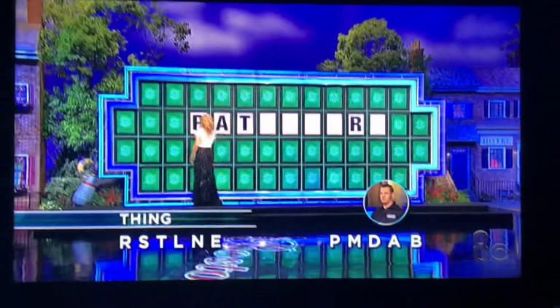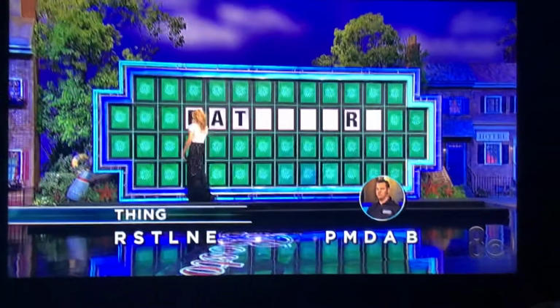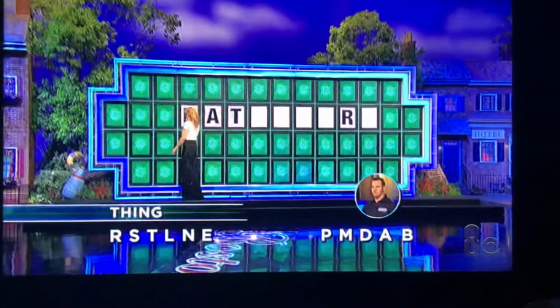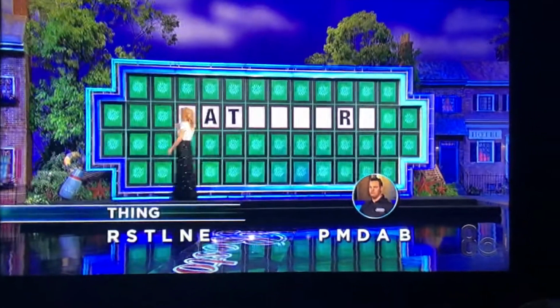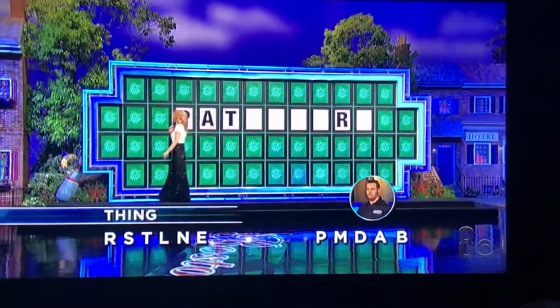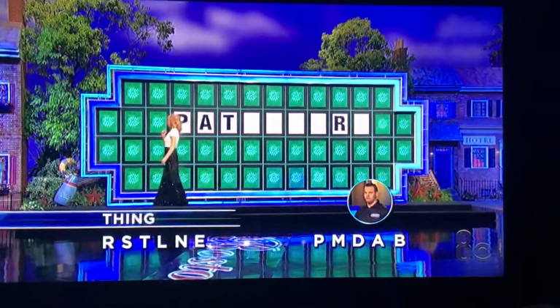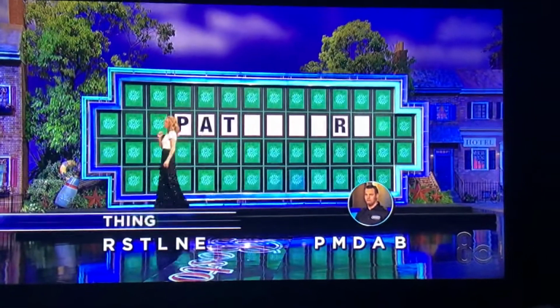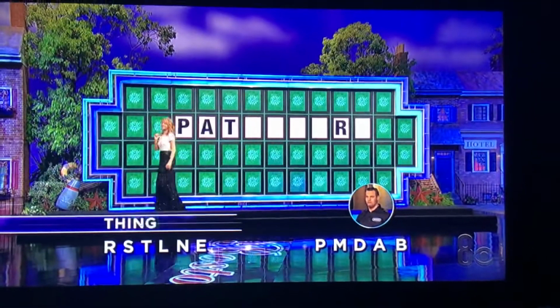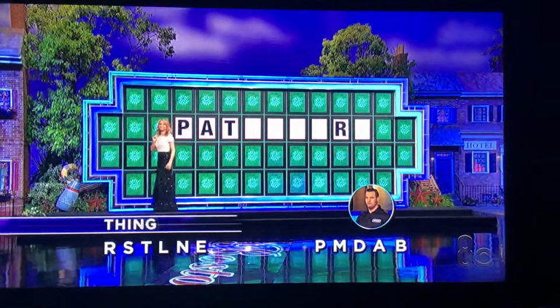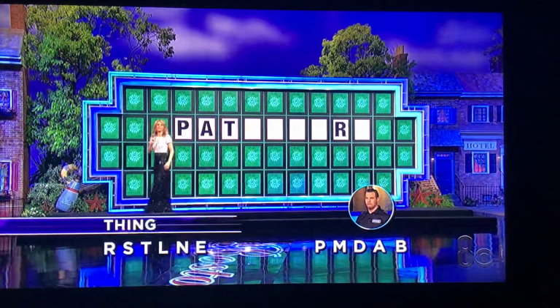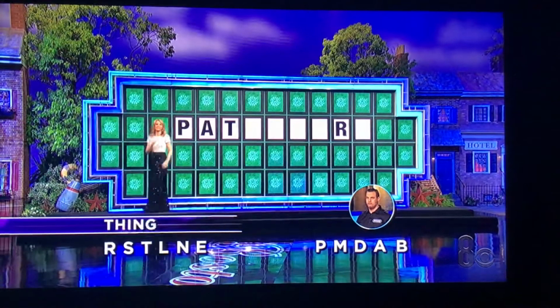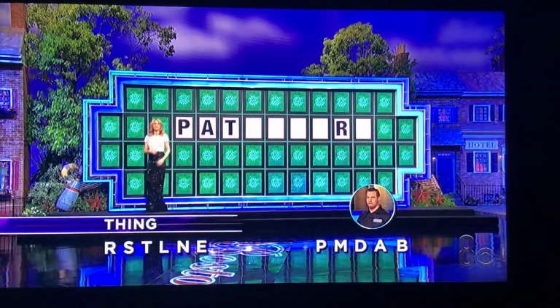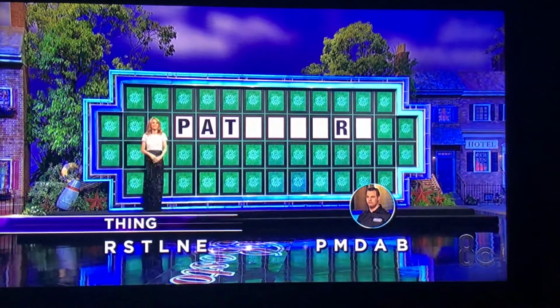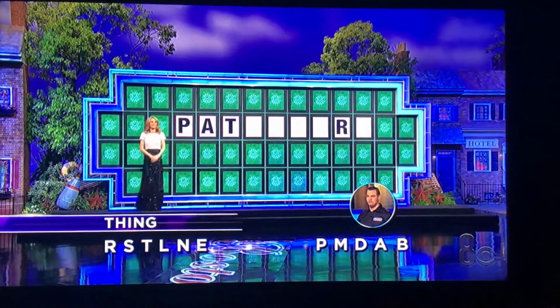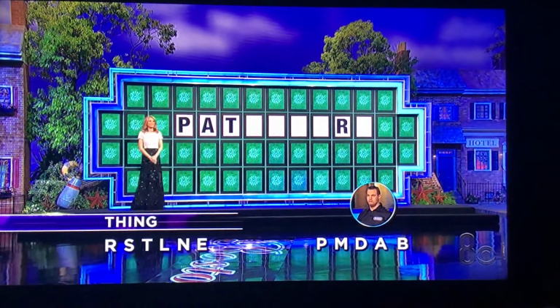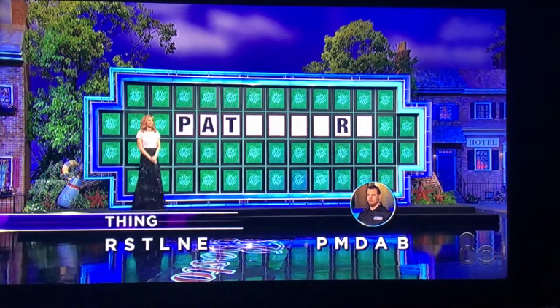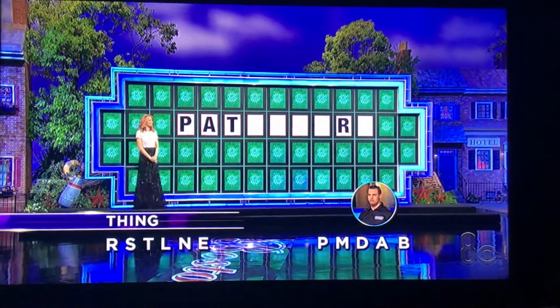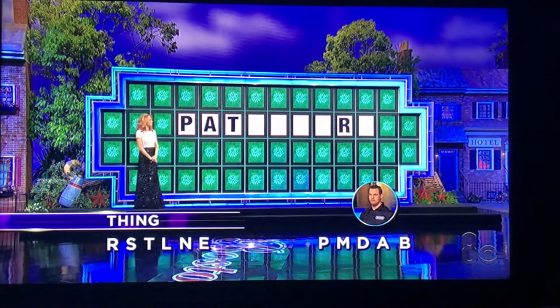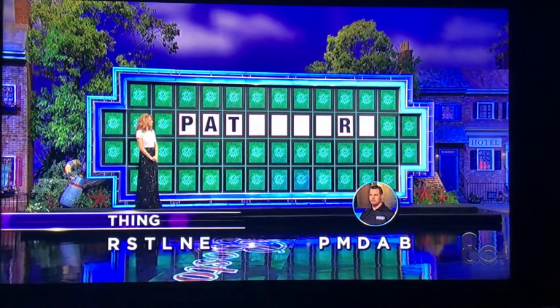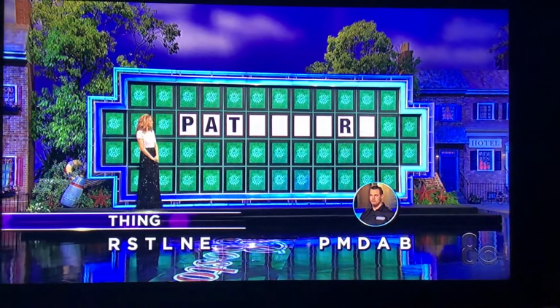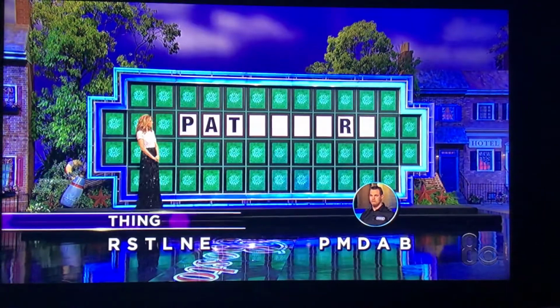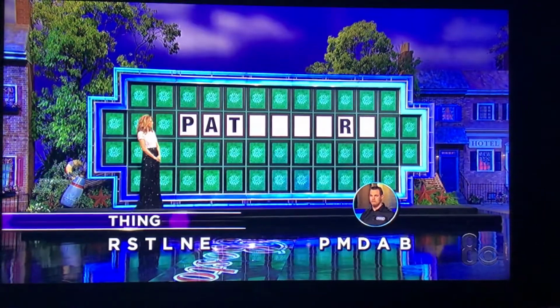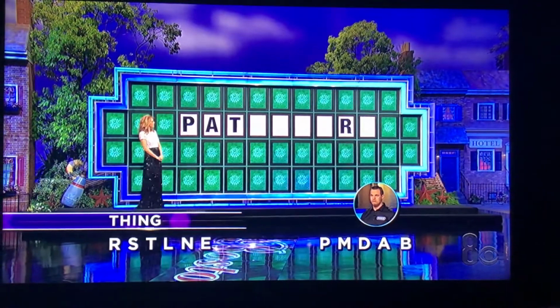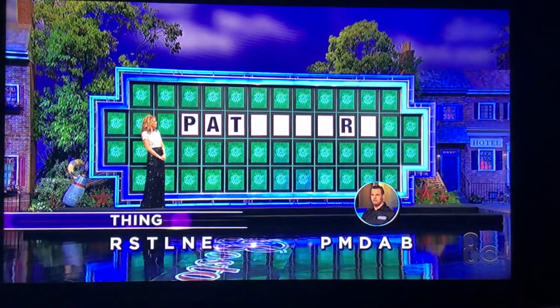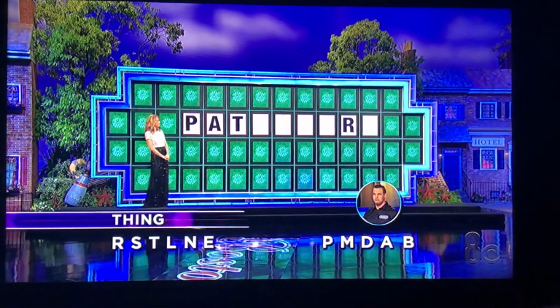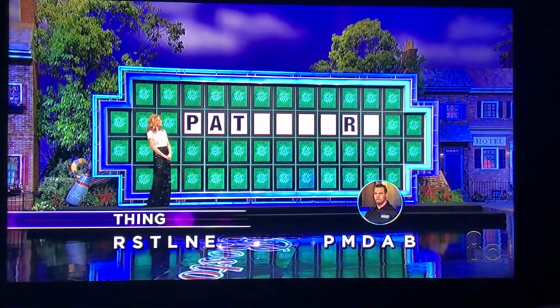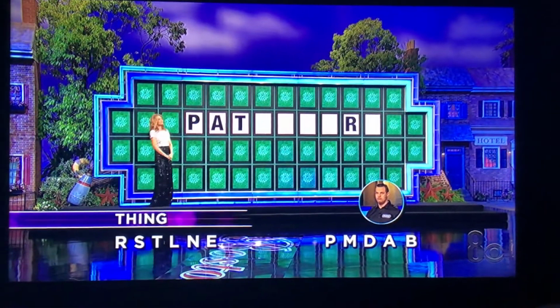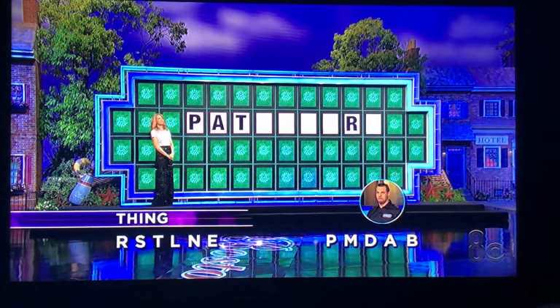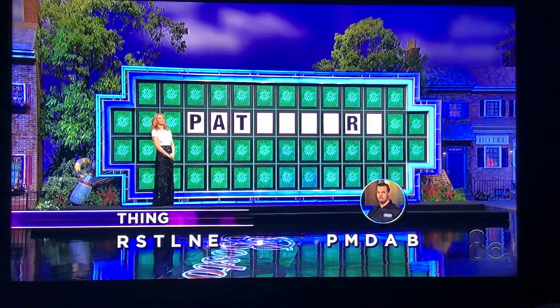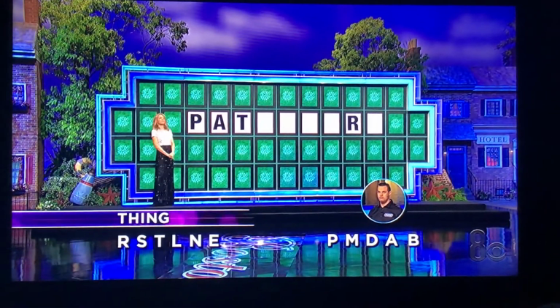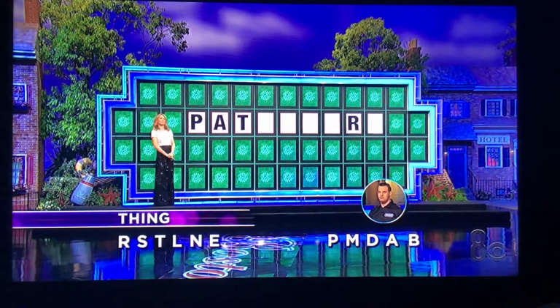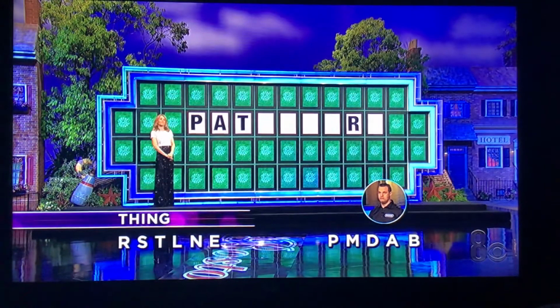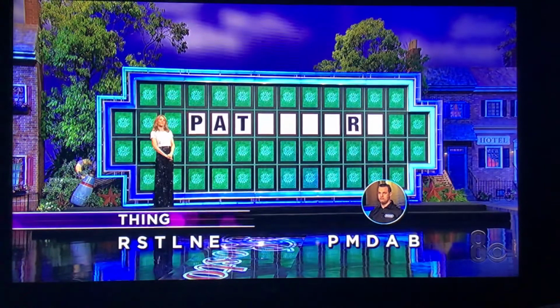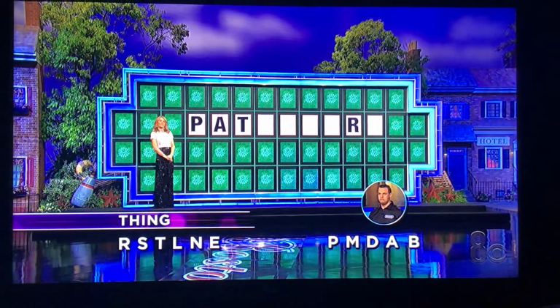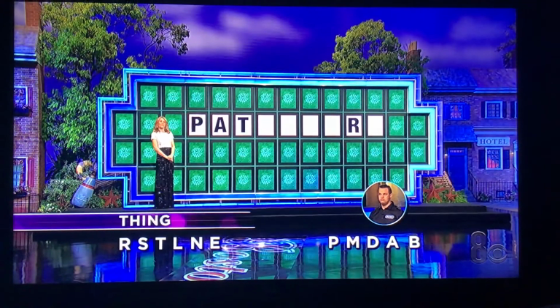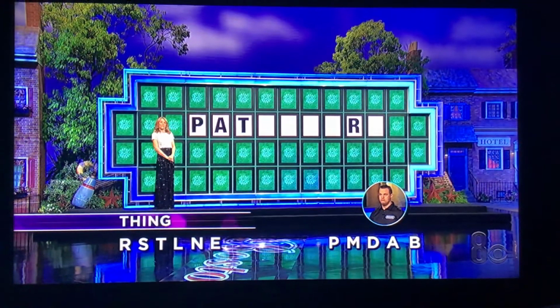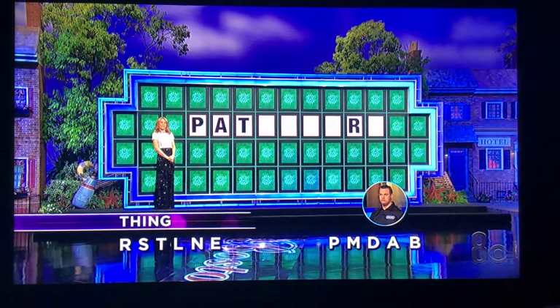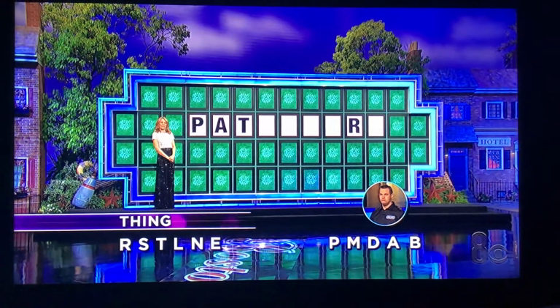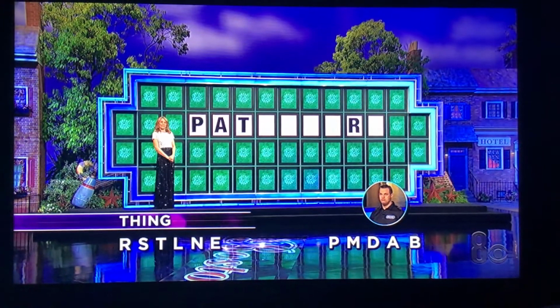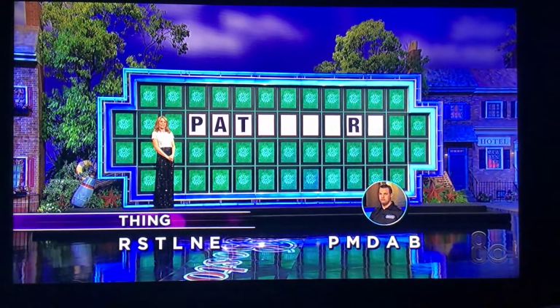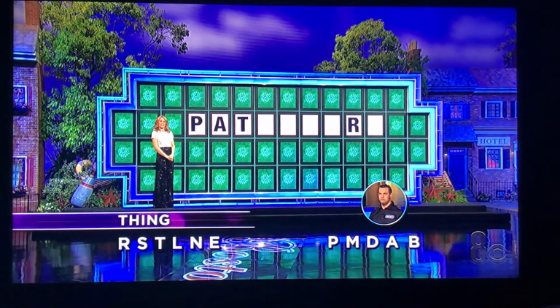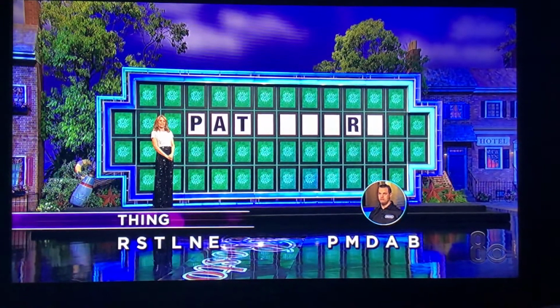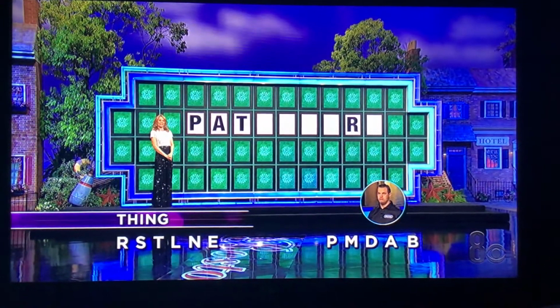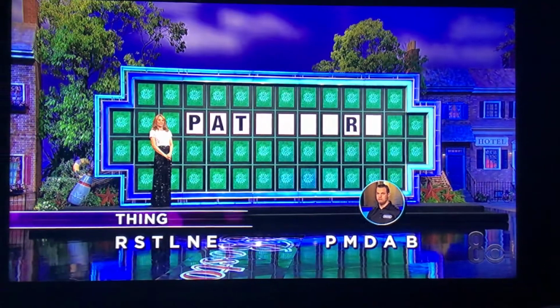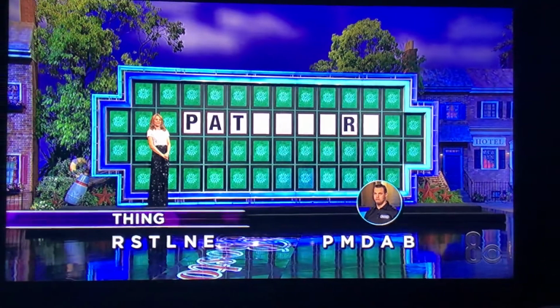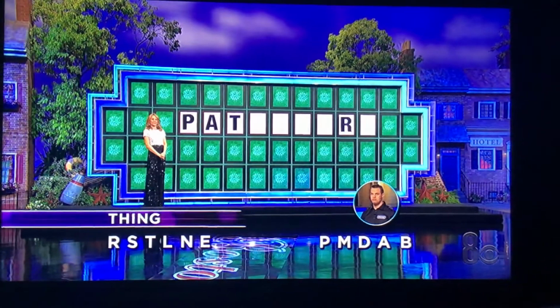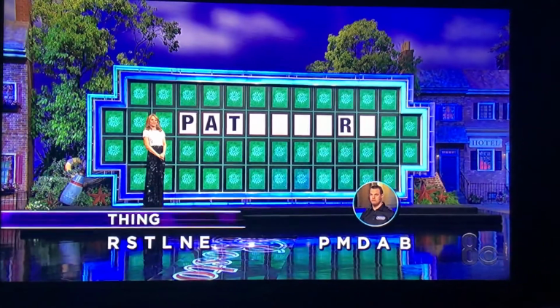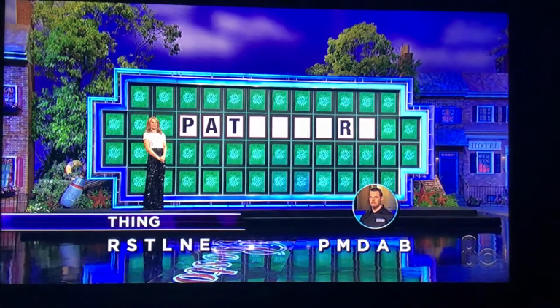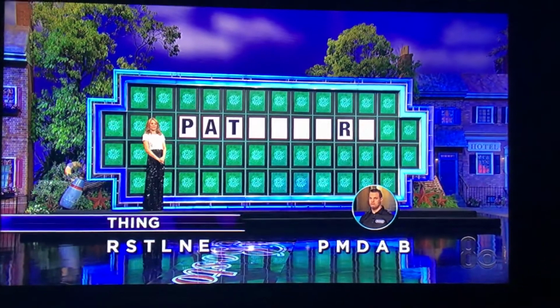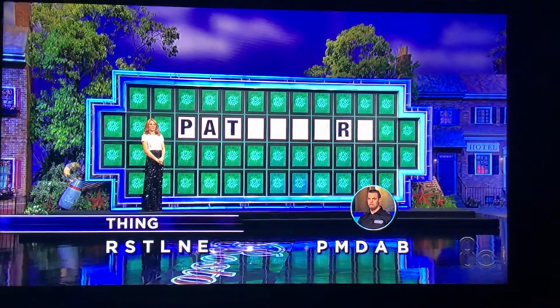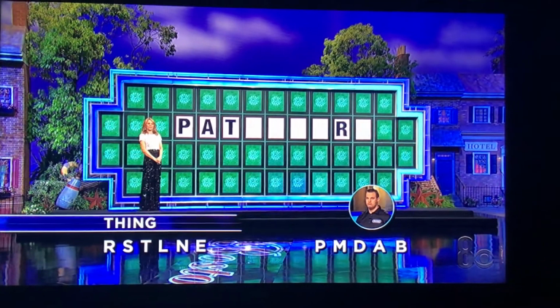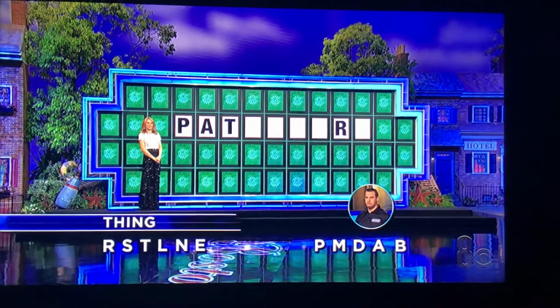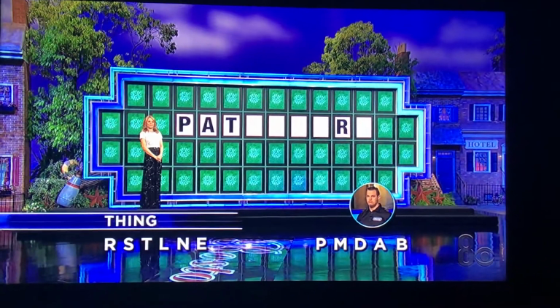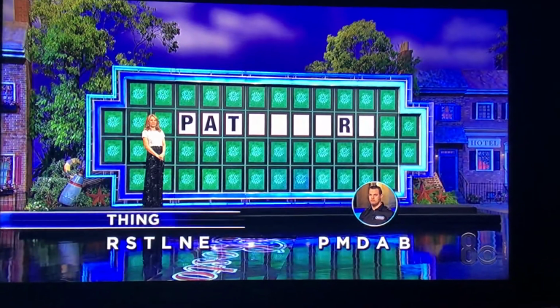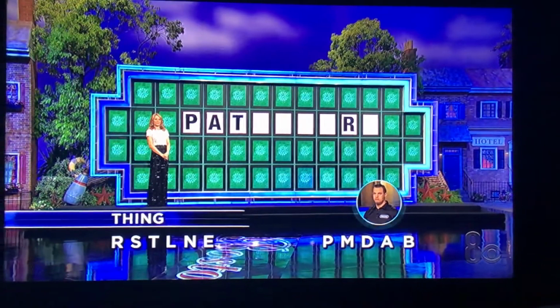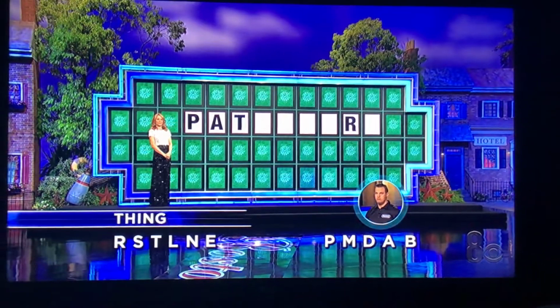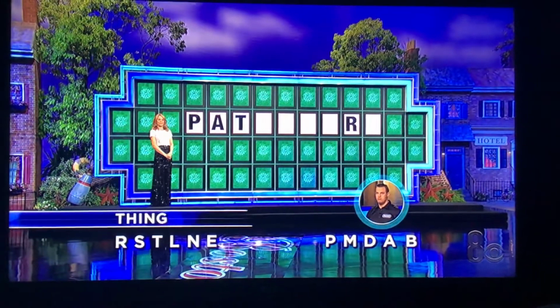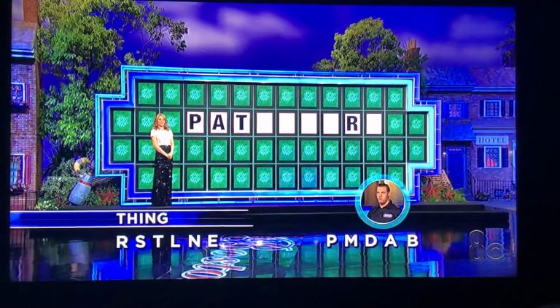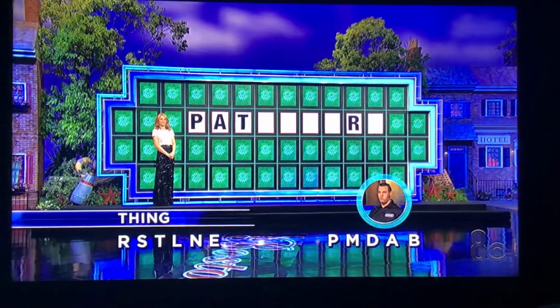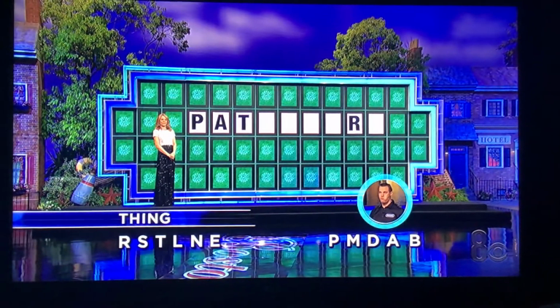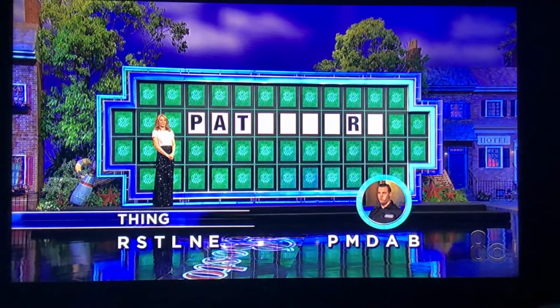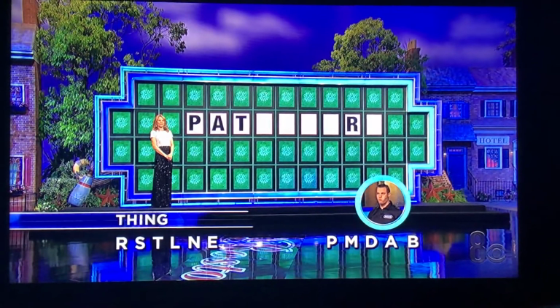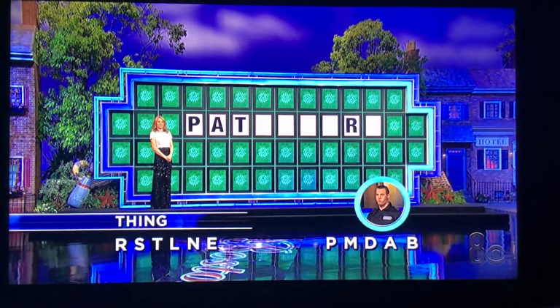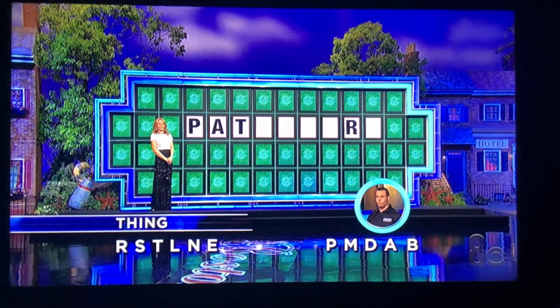Yikes. Oh, boy. Well, that is the category. You have 10 seconds to do your best with that. Good luck, Ryan.